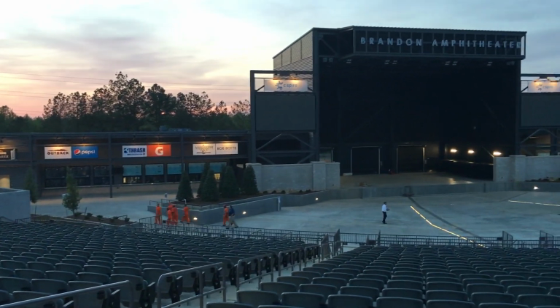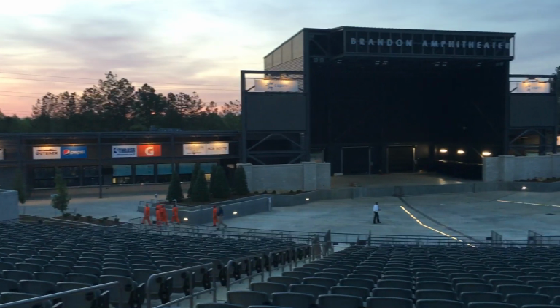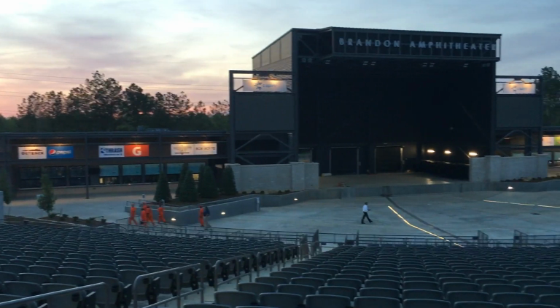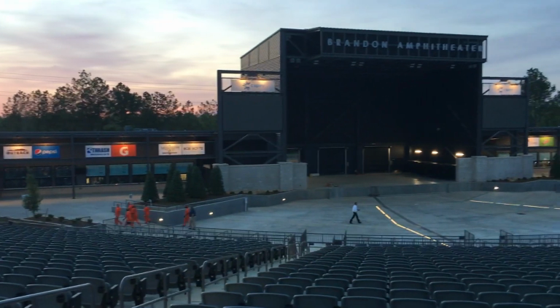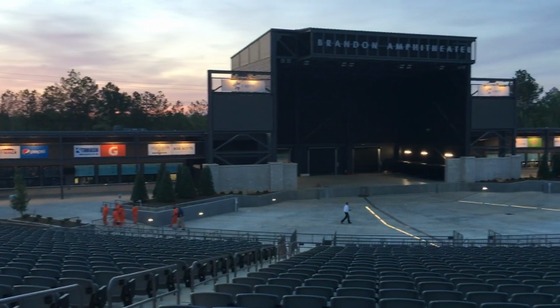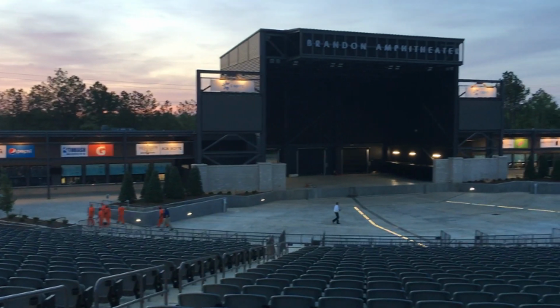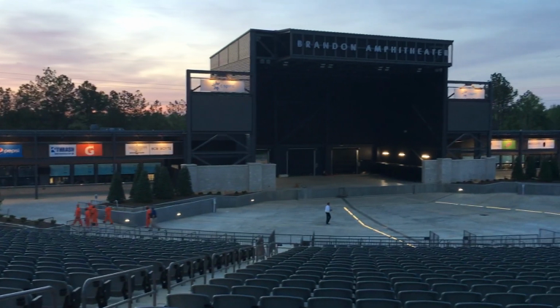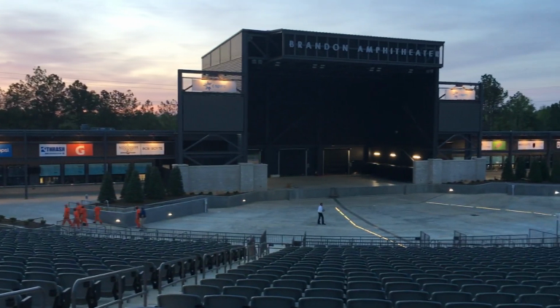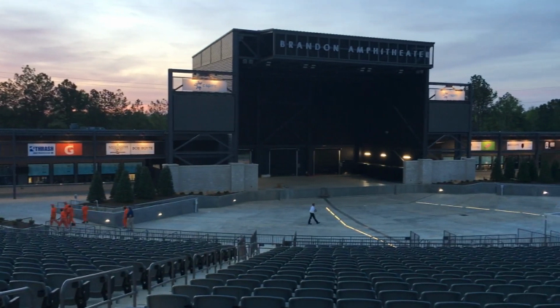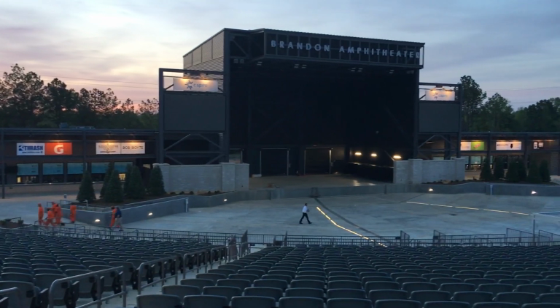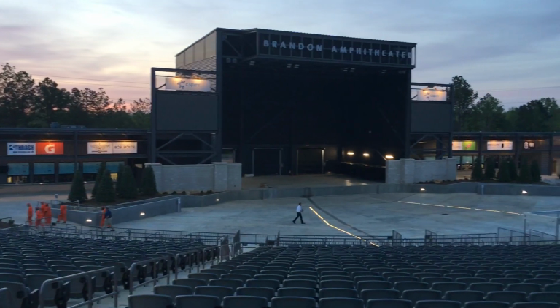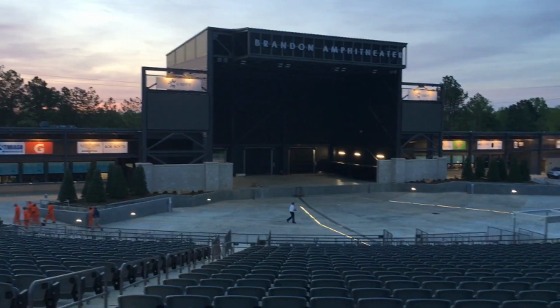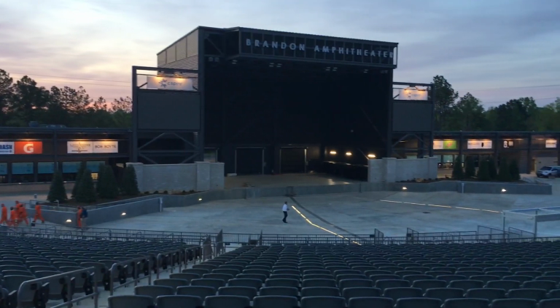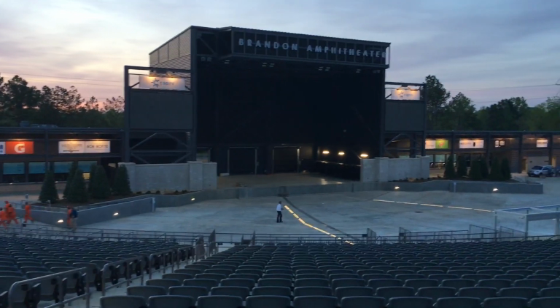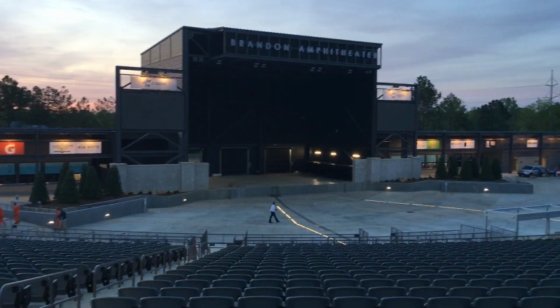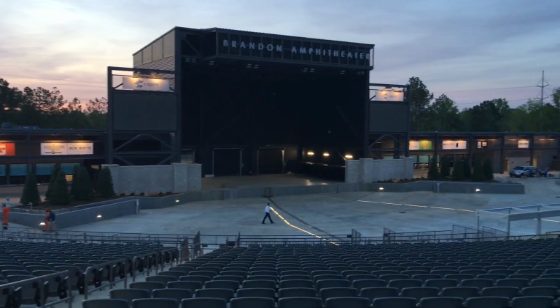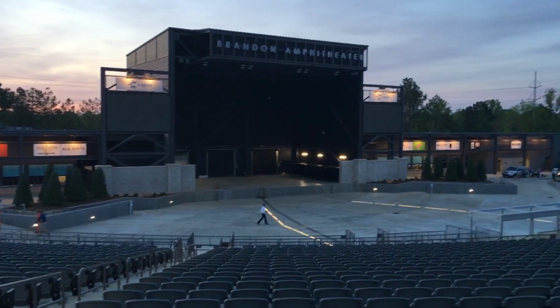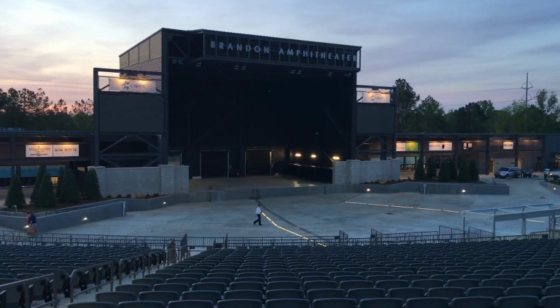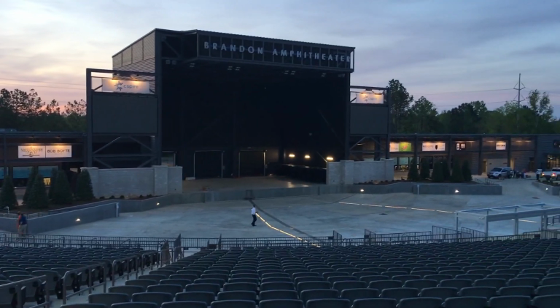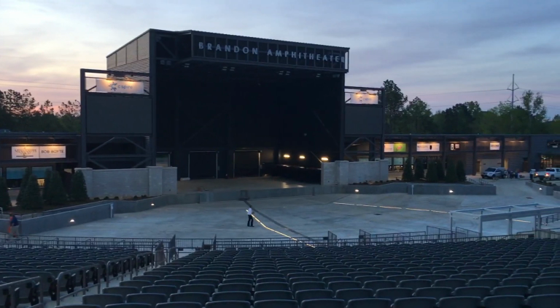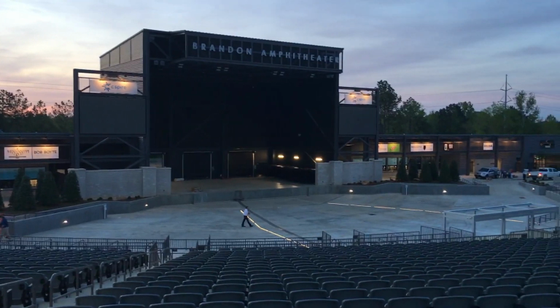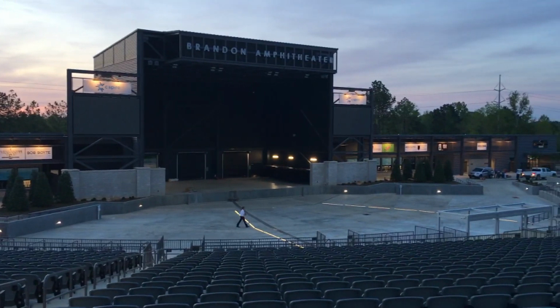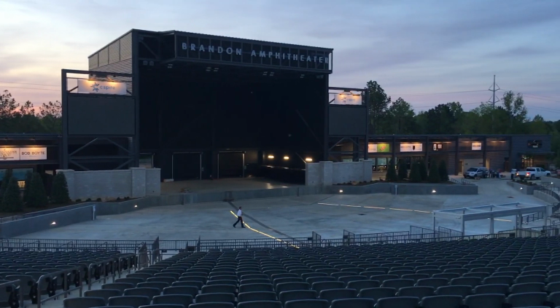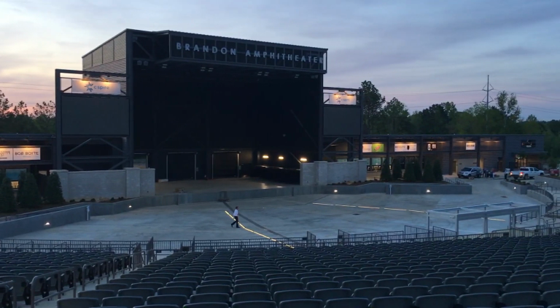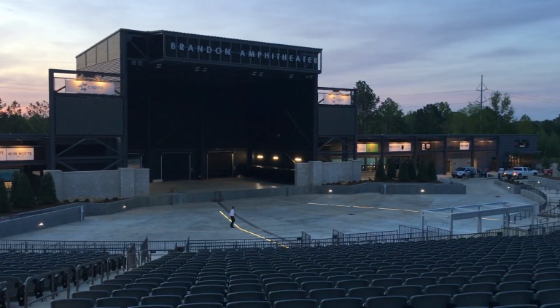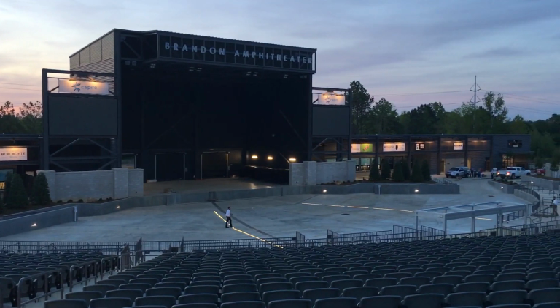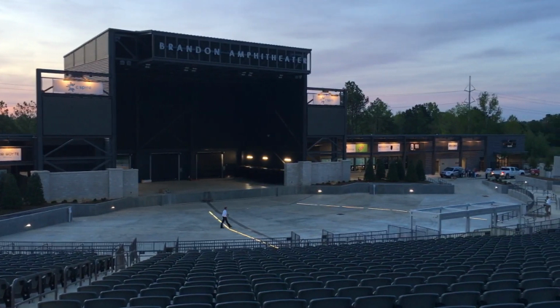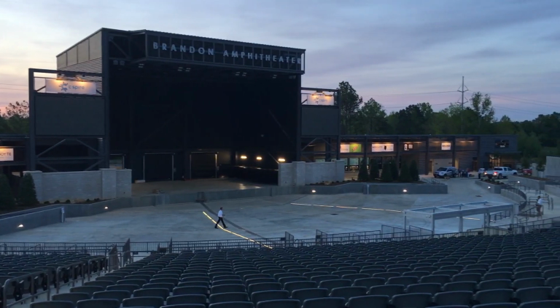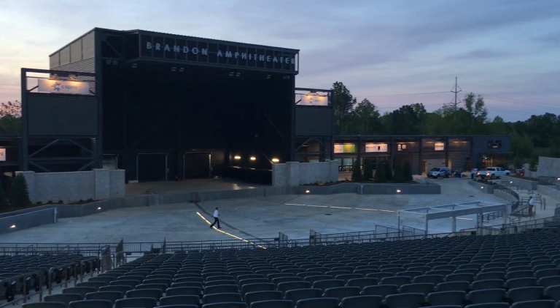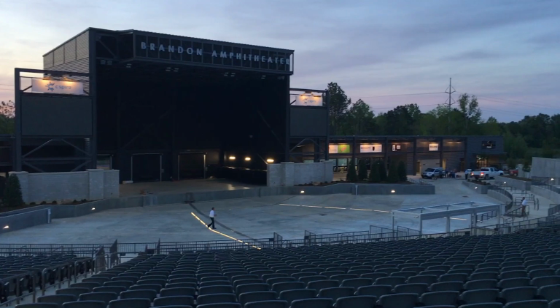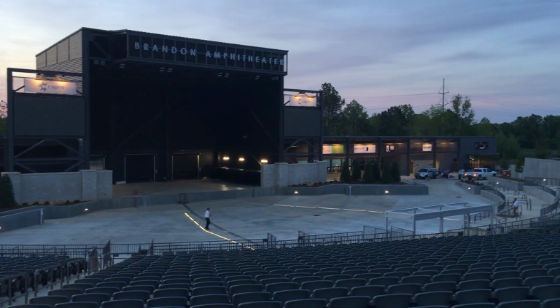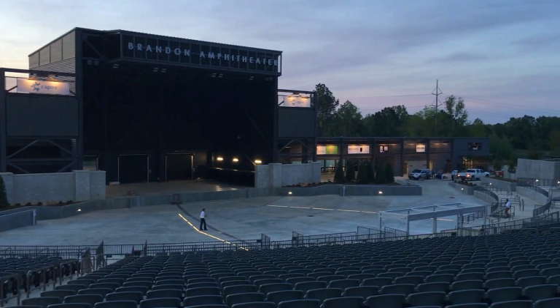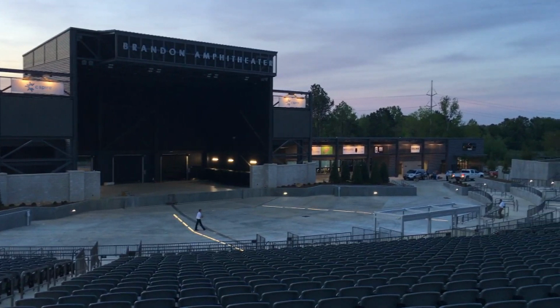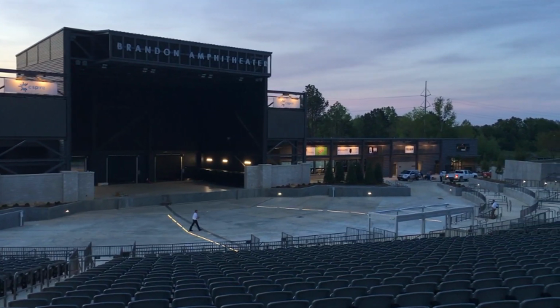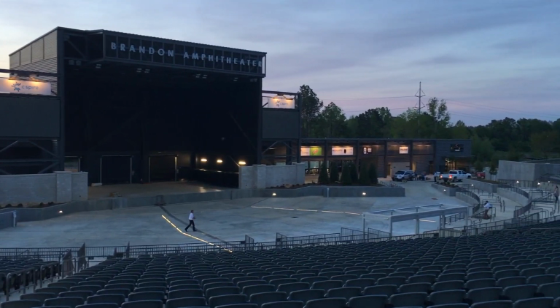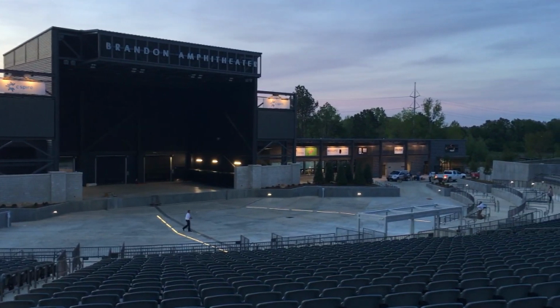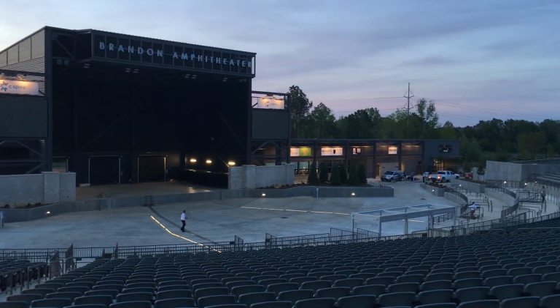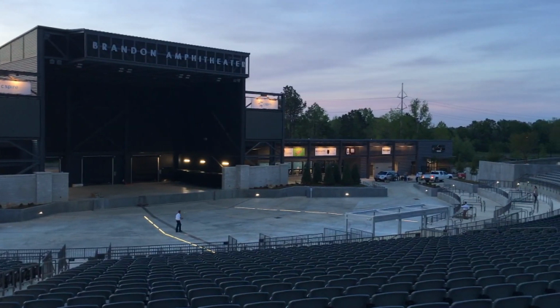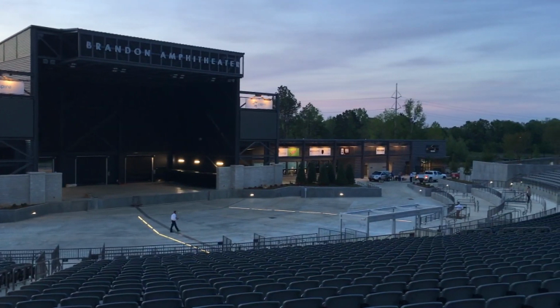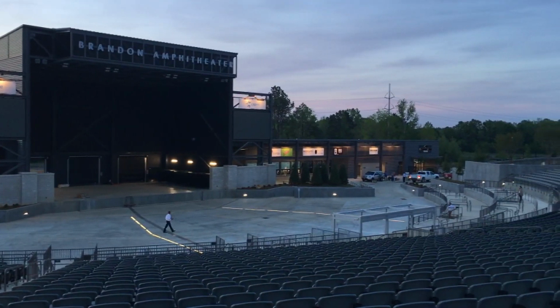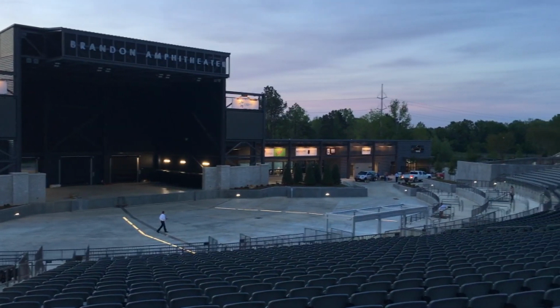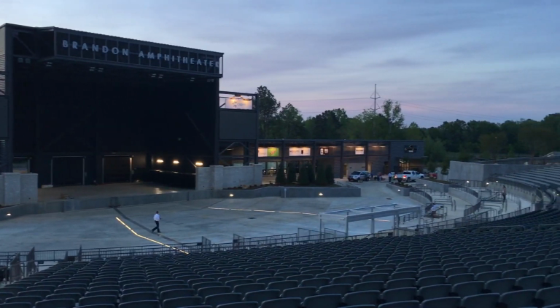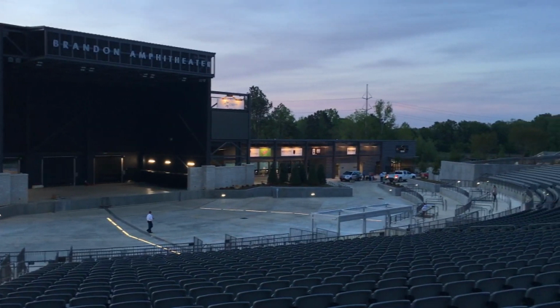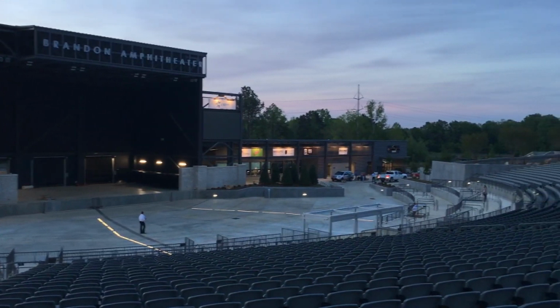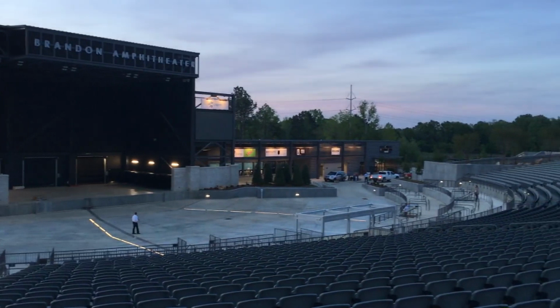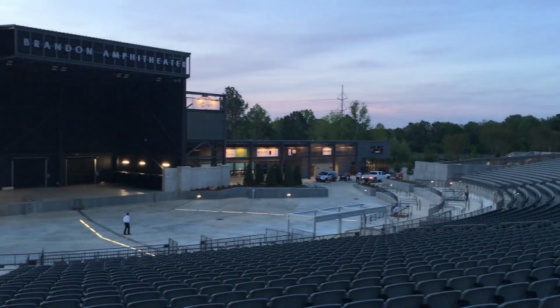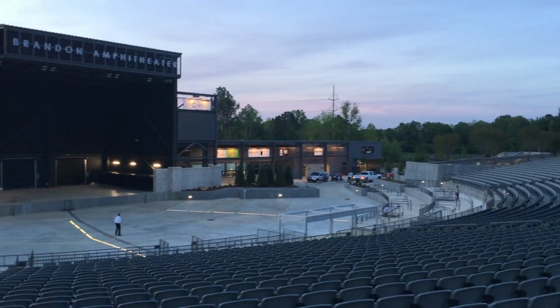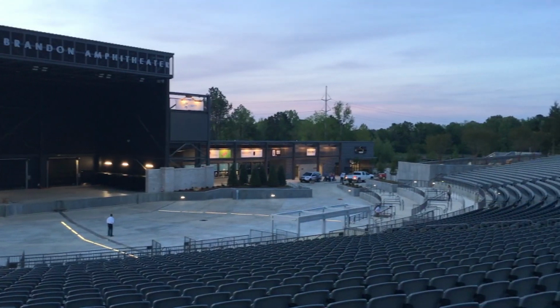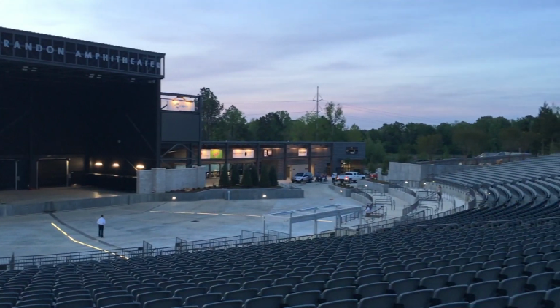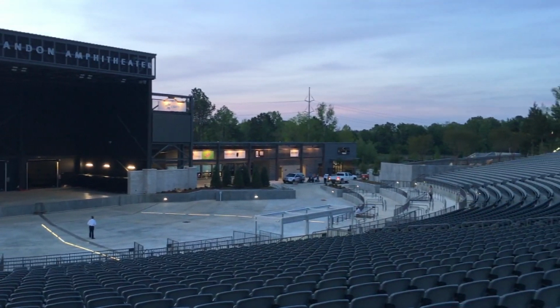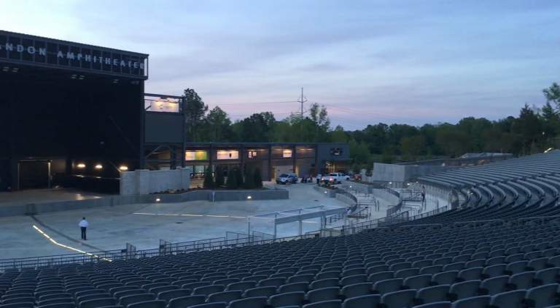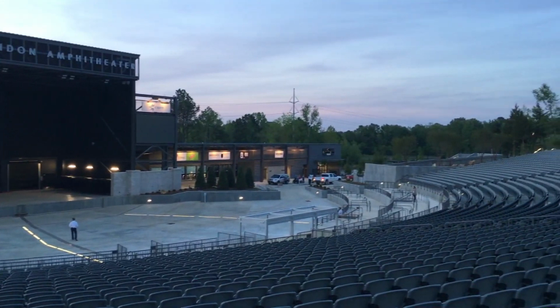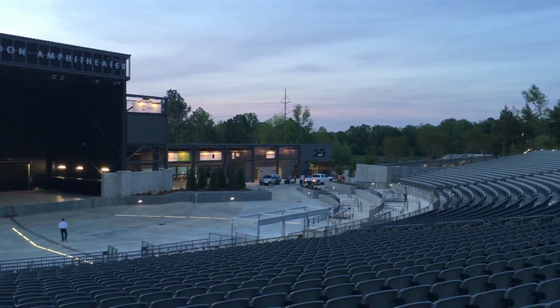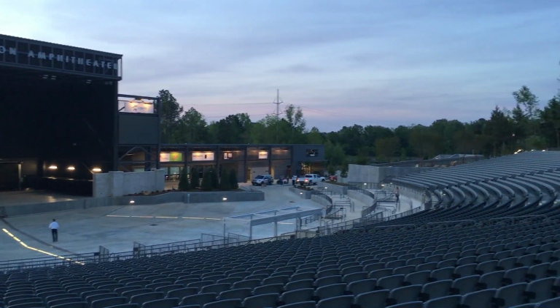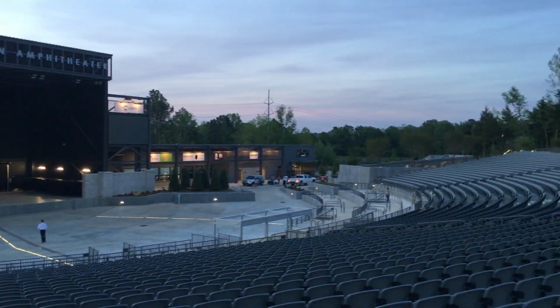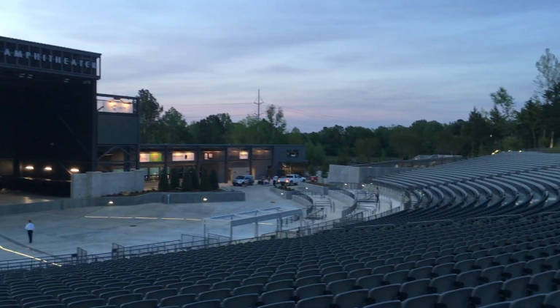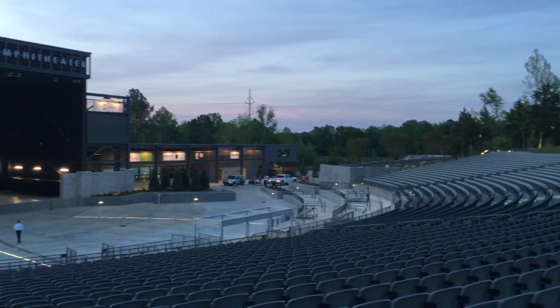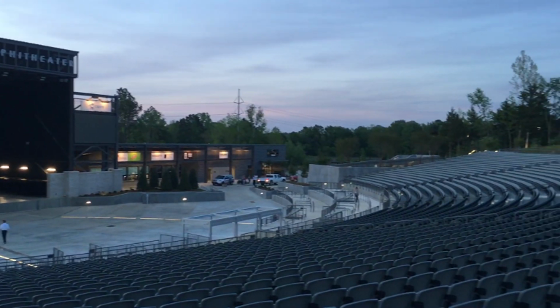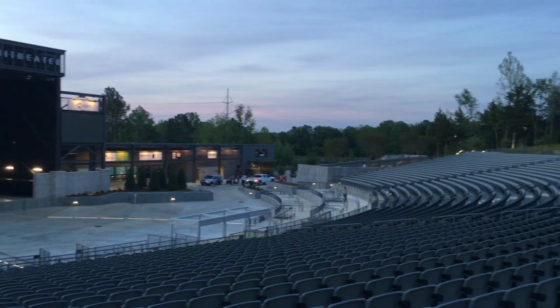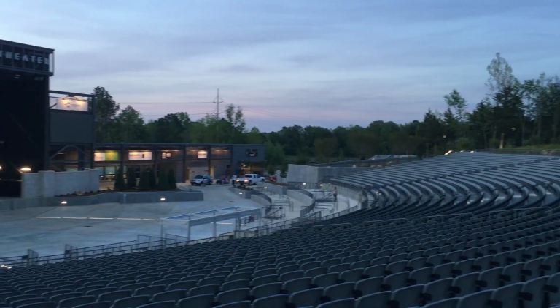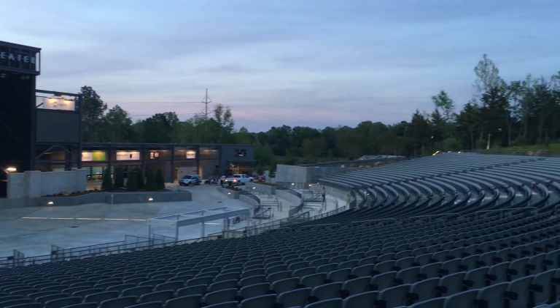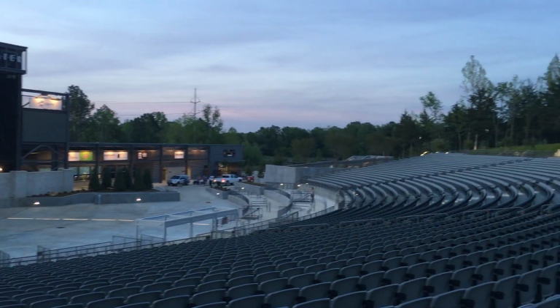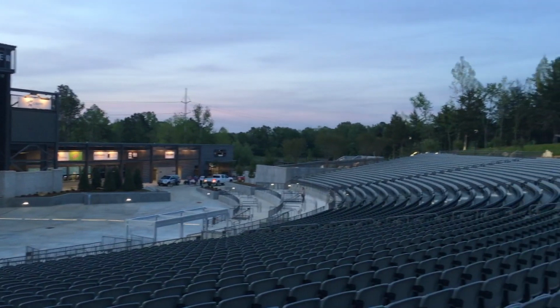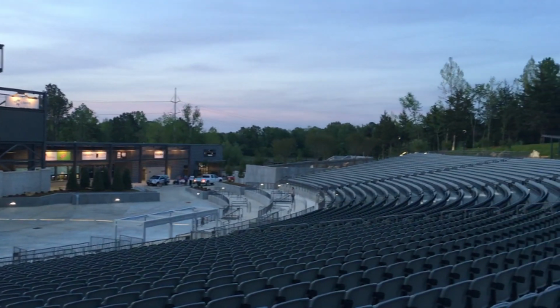It seats 8,500. You can pack them down there at the bottom too.